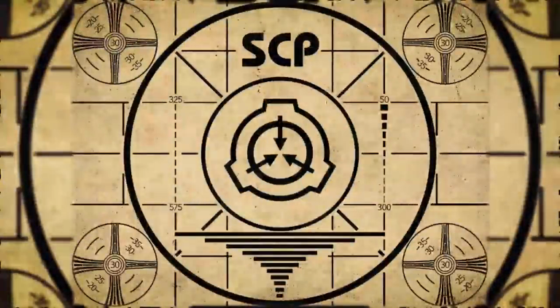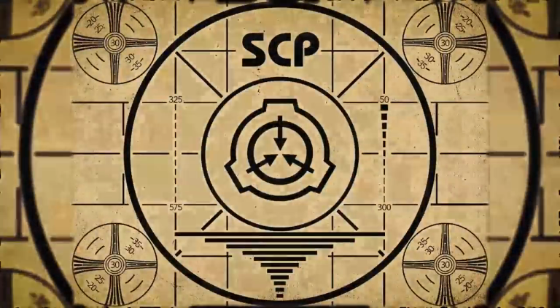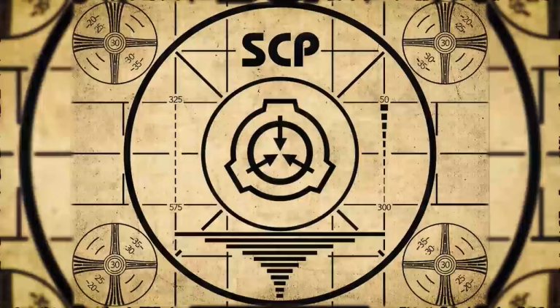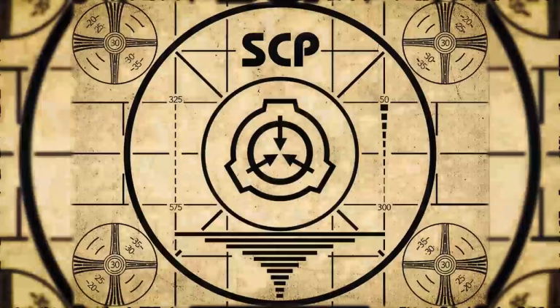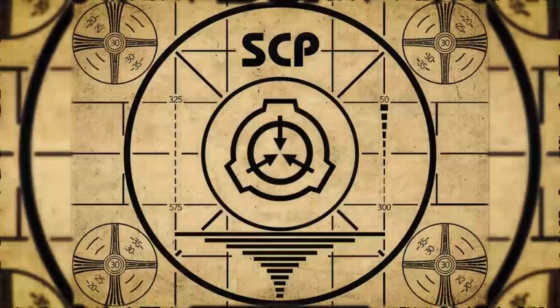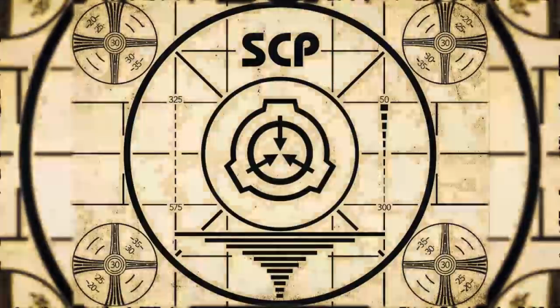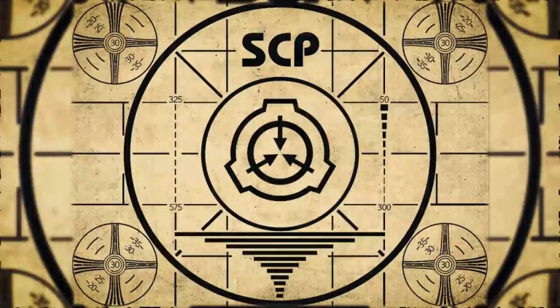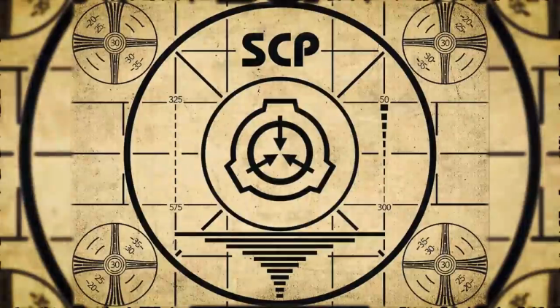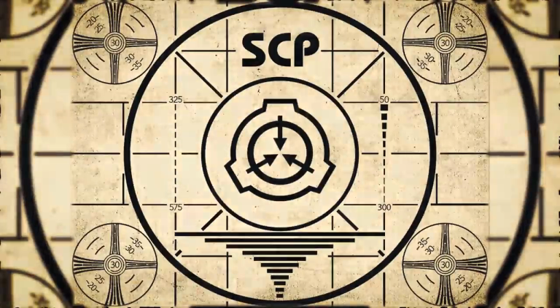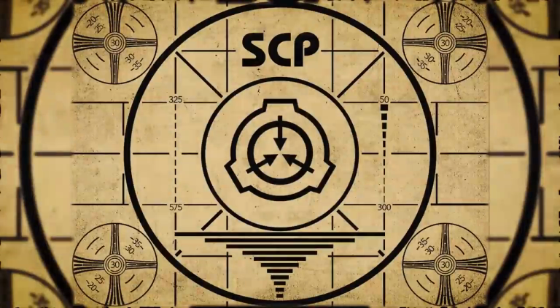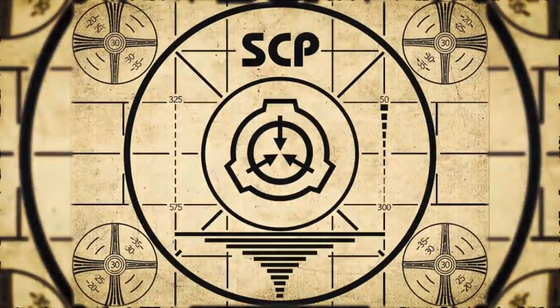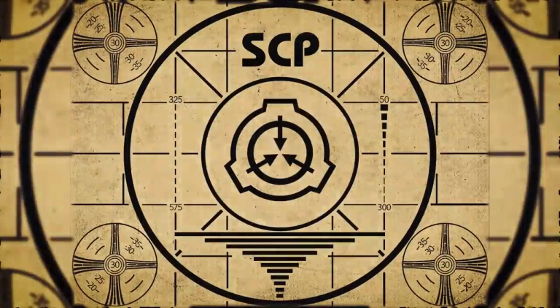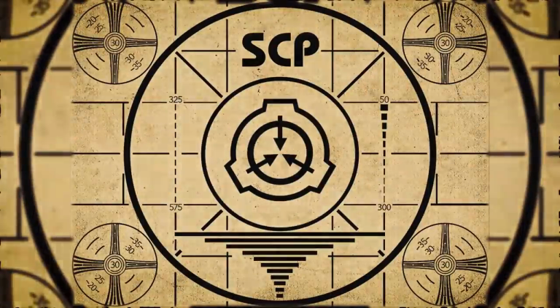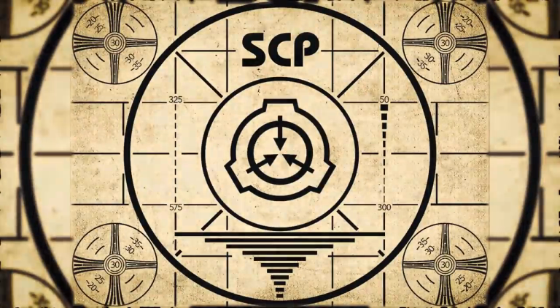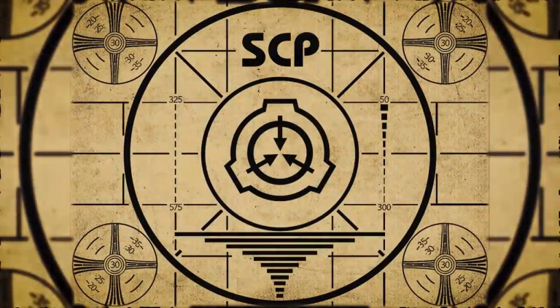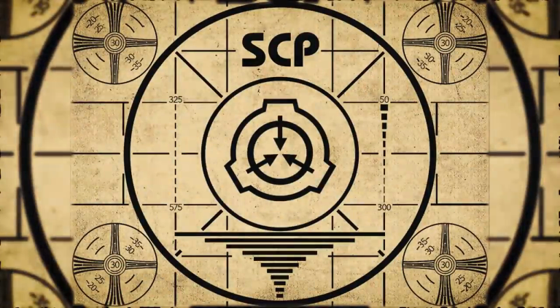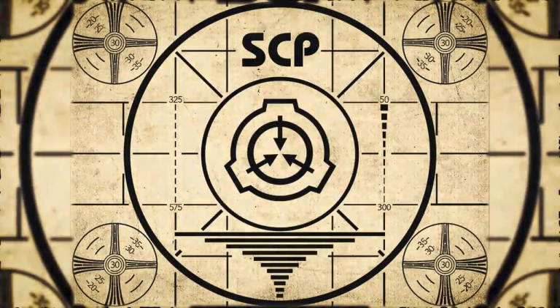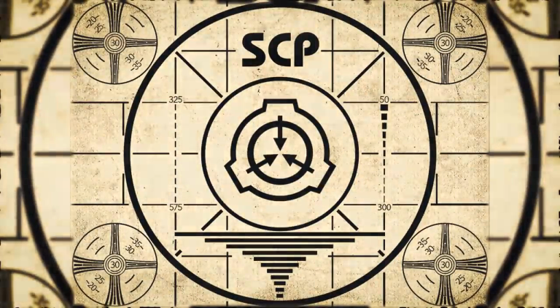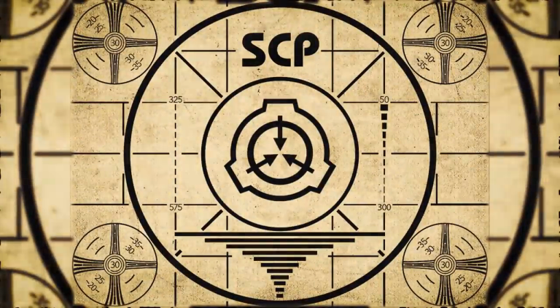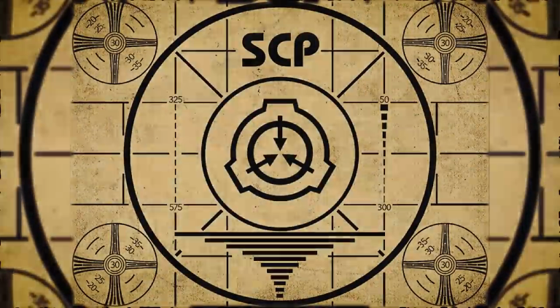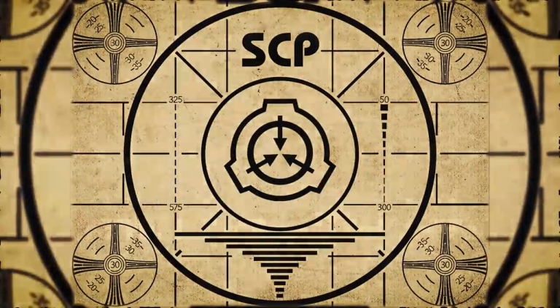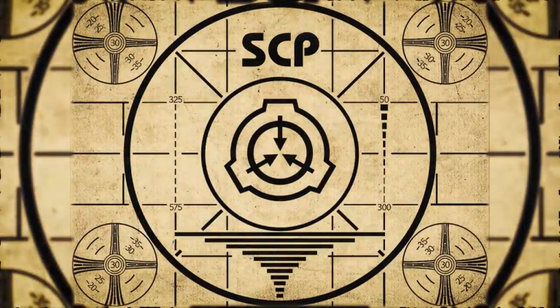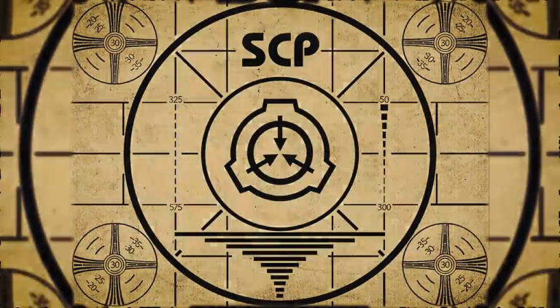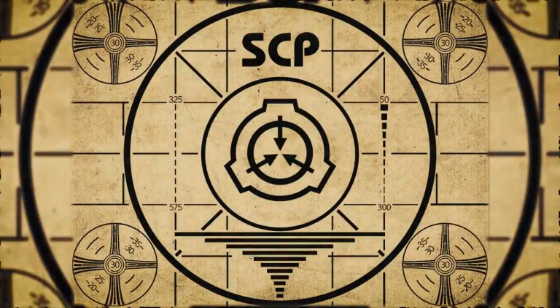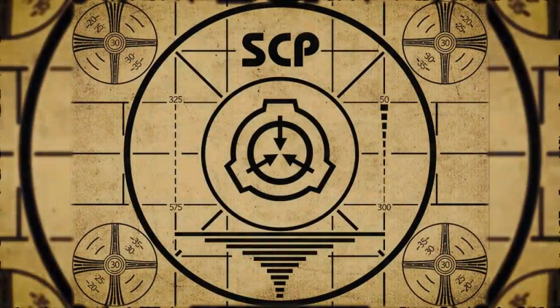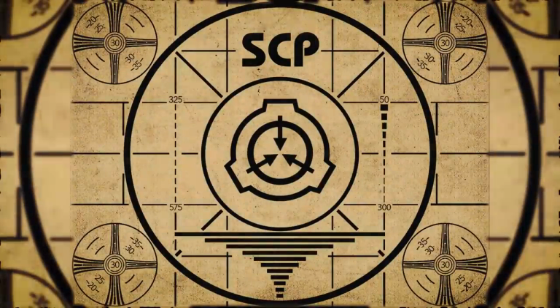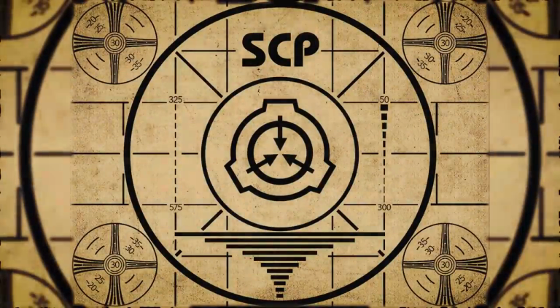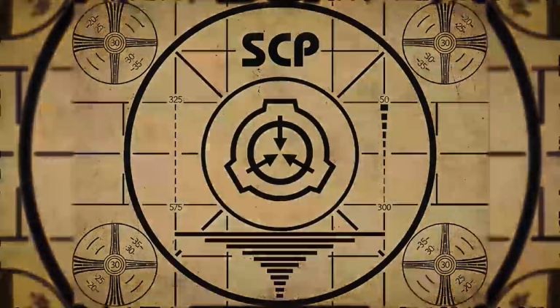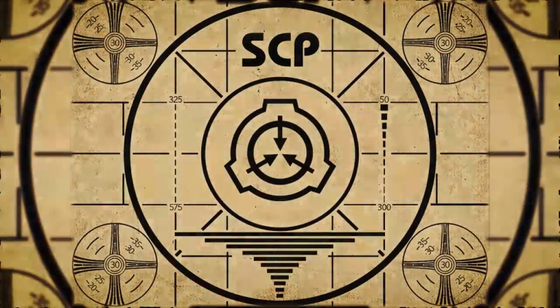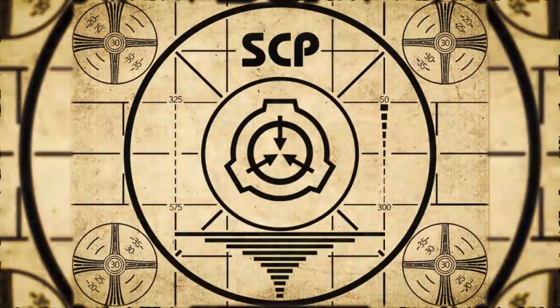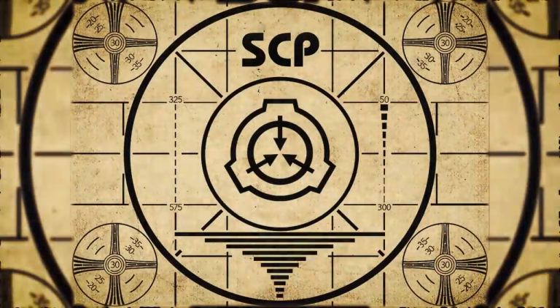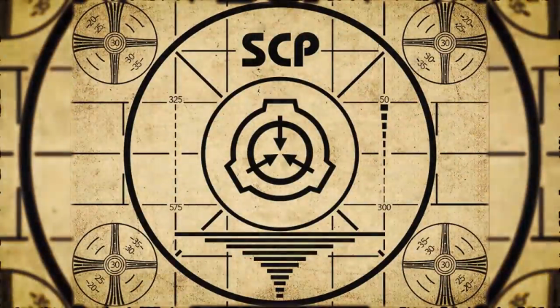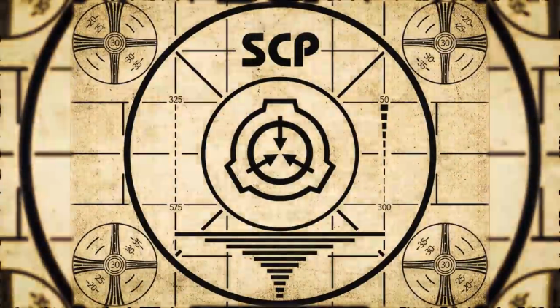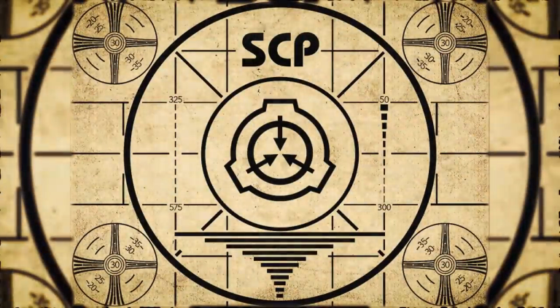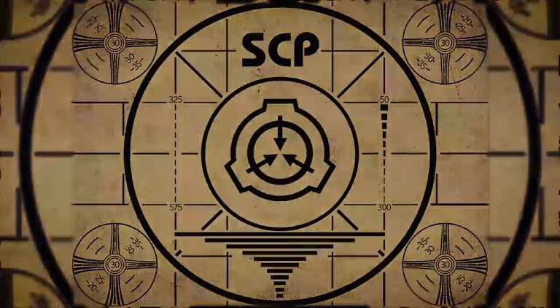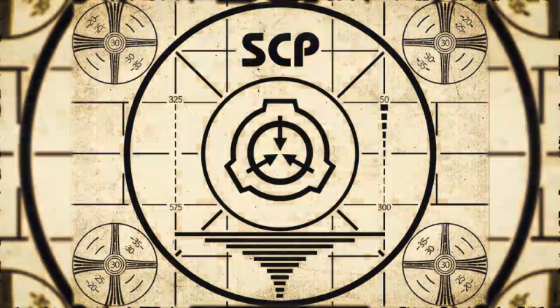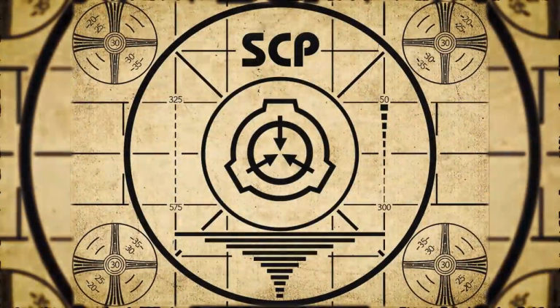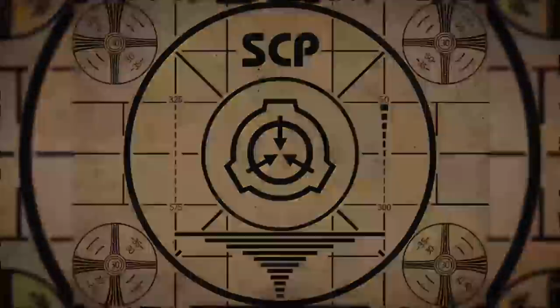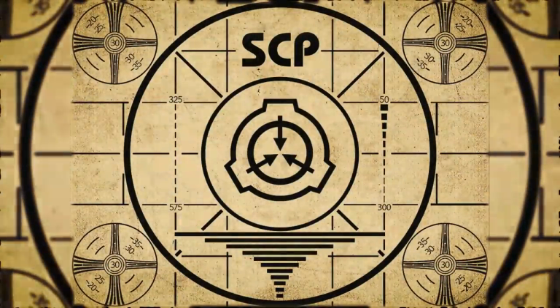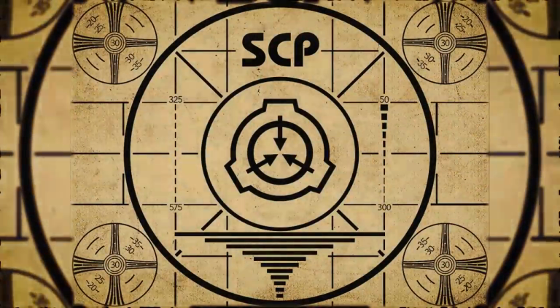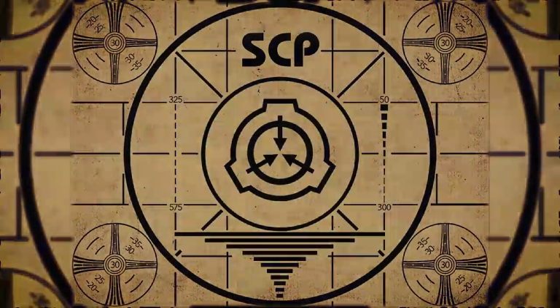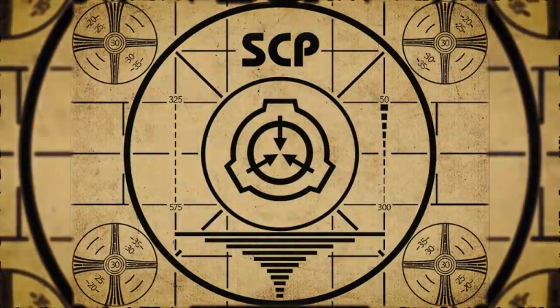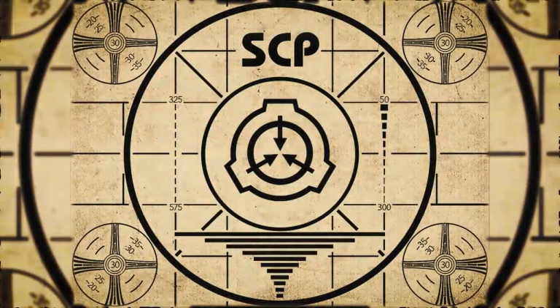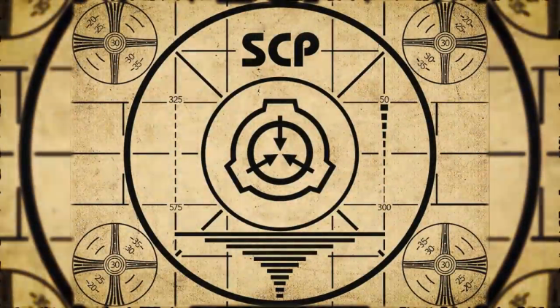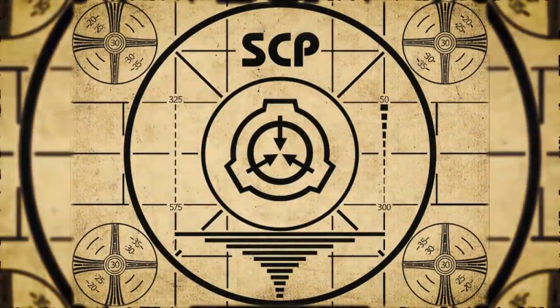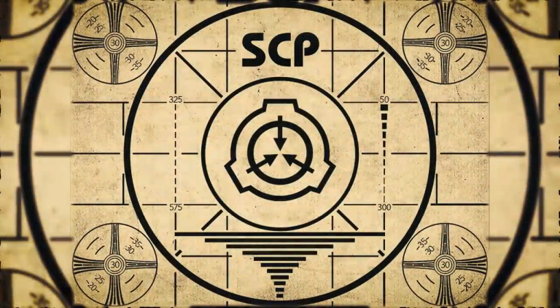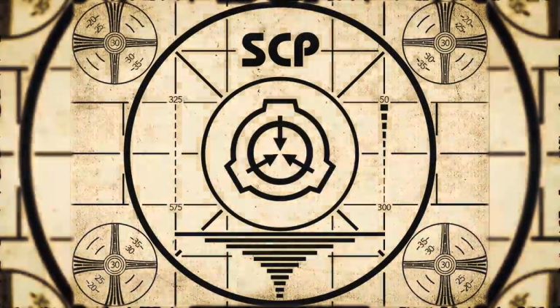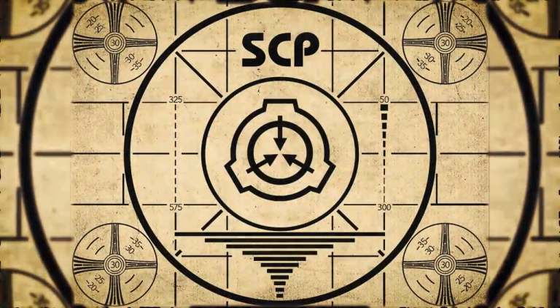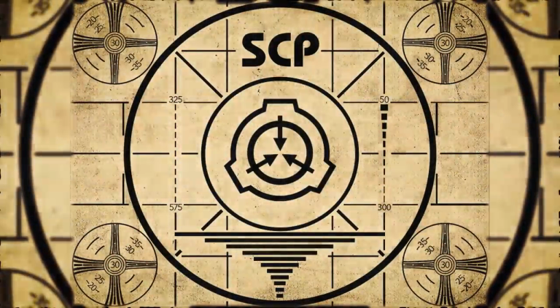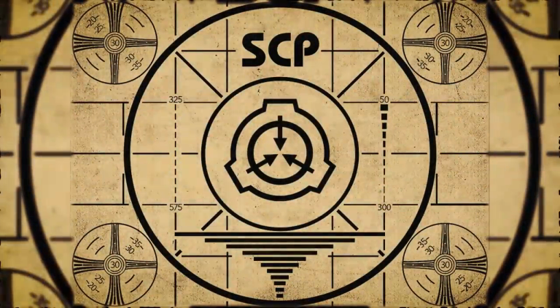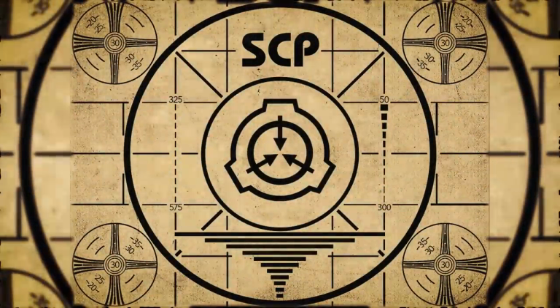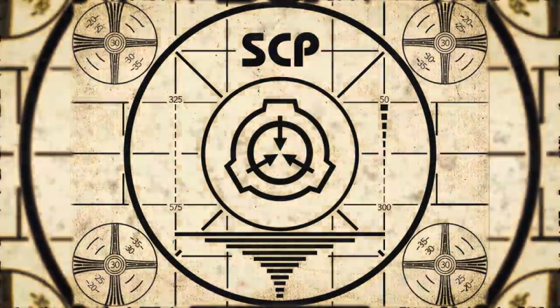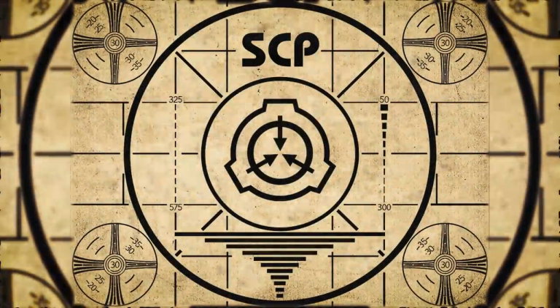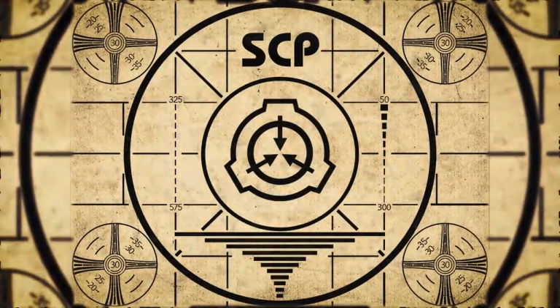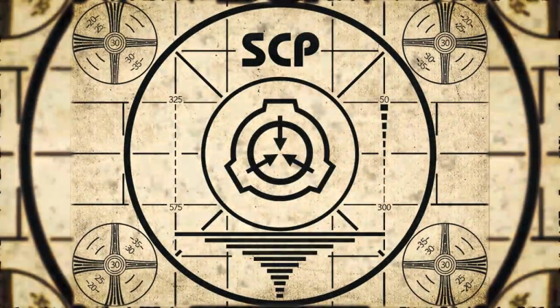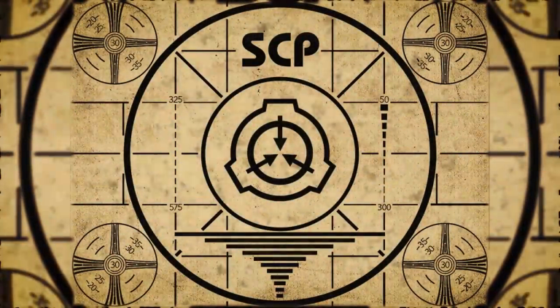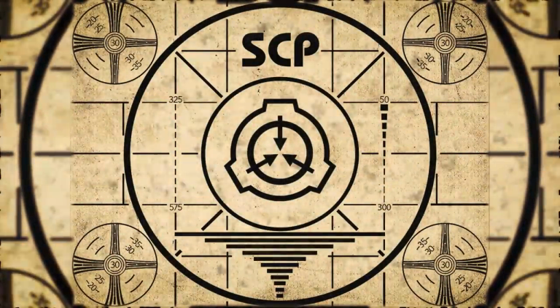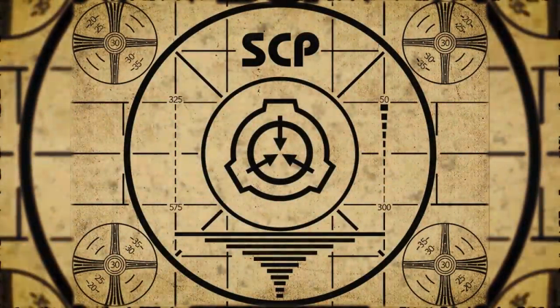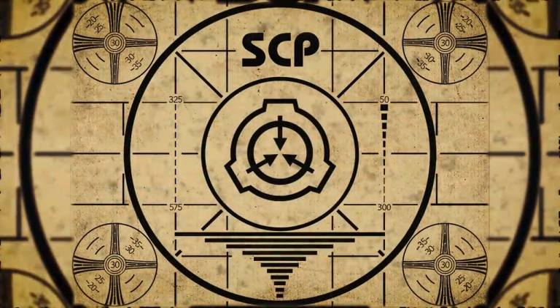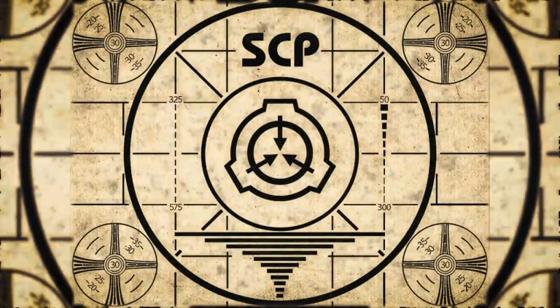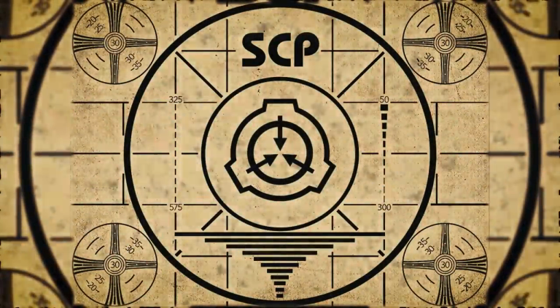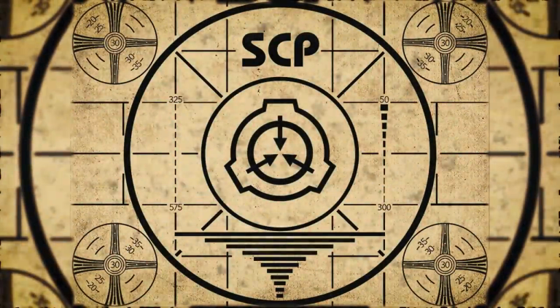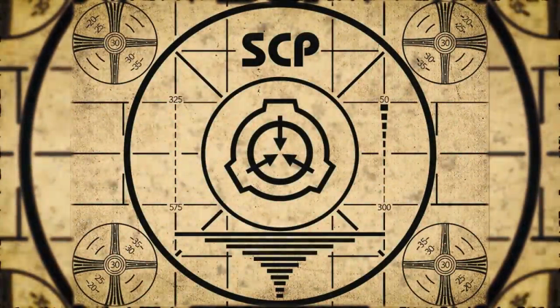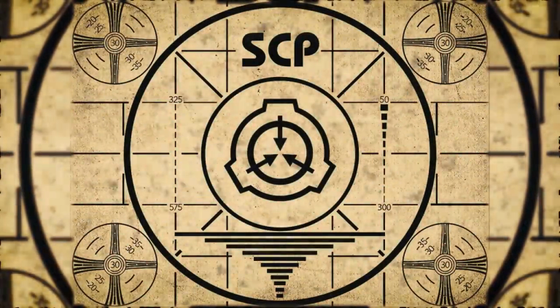Lesson complete. To continue with your orientation training, subscribe to SCP Orientation right now, and make sure you don't miss any of our upcoming videos.